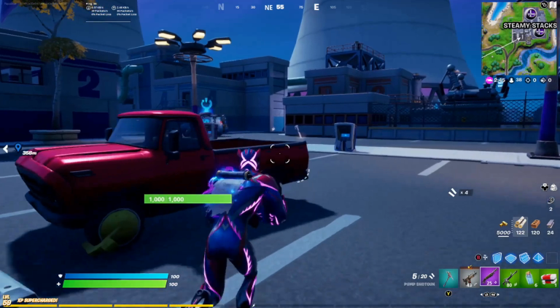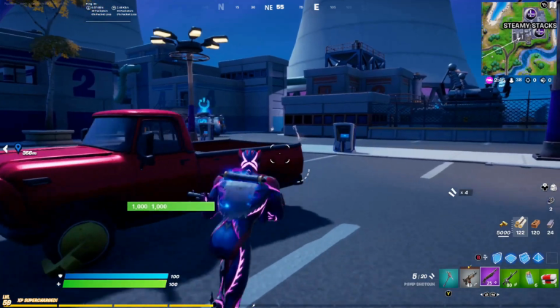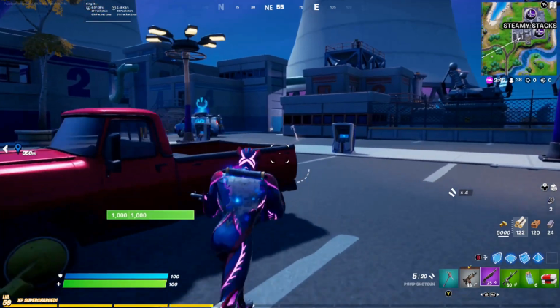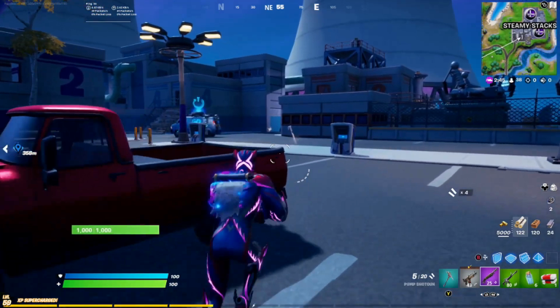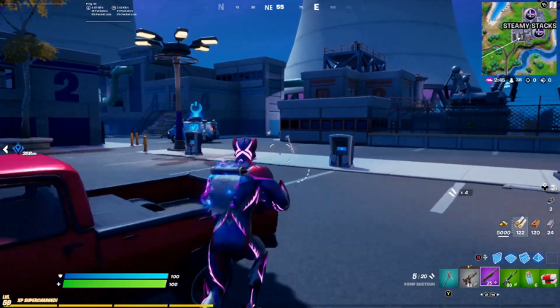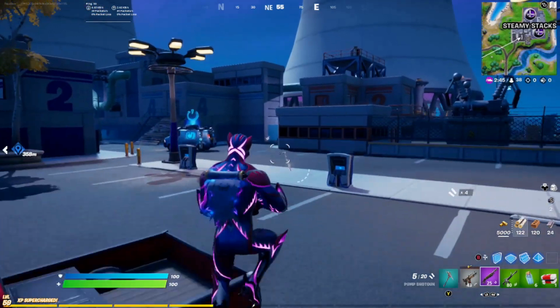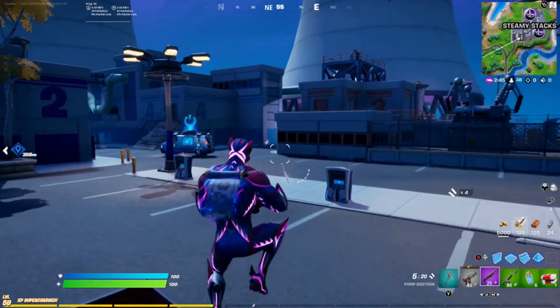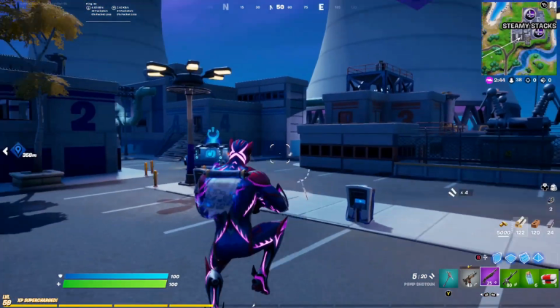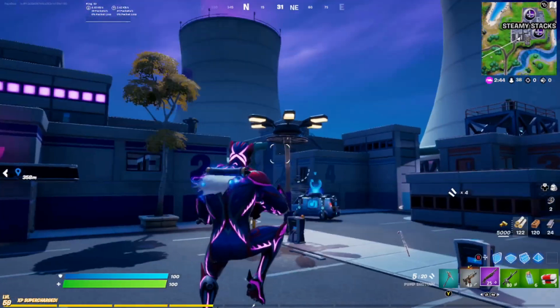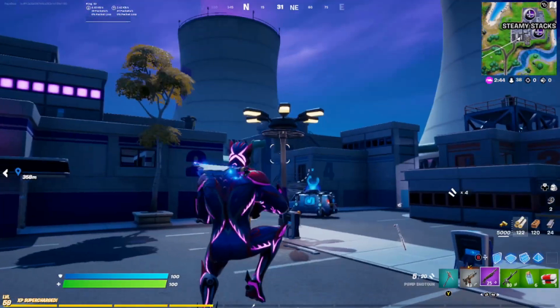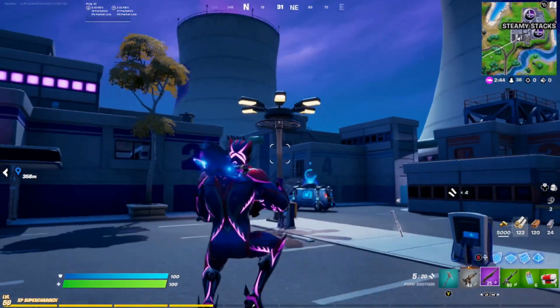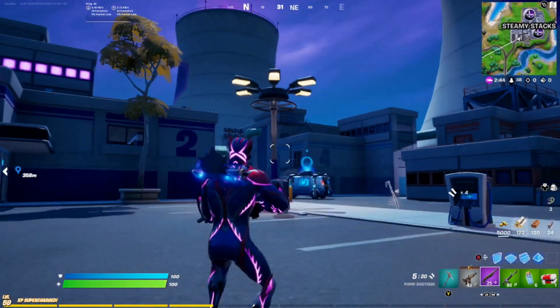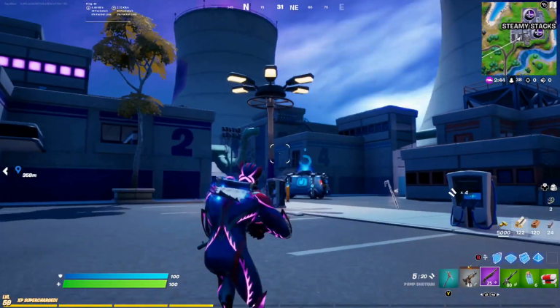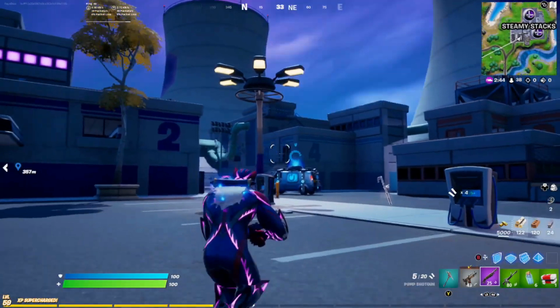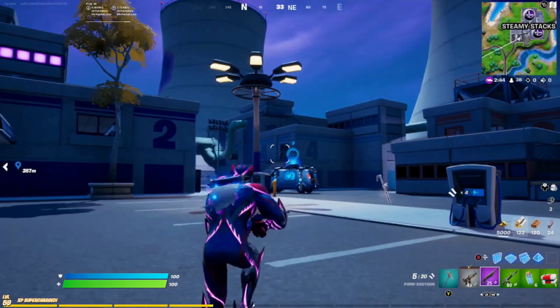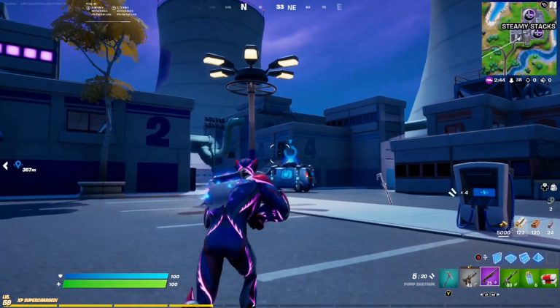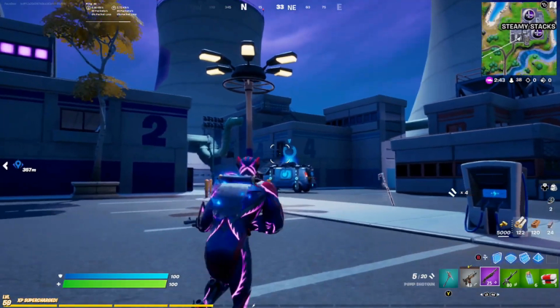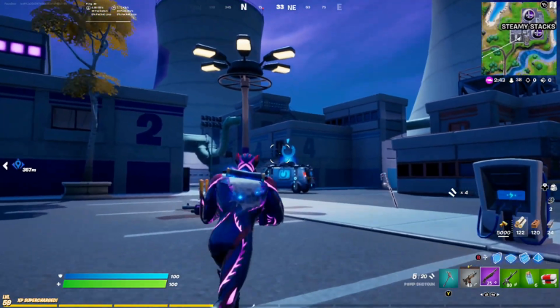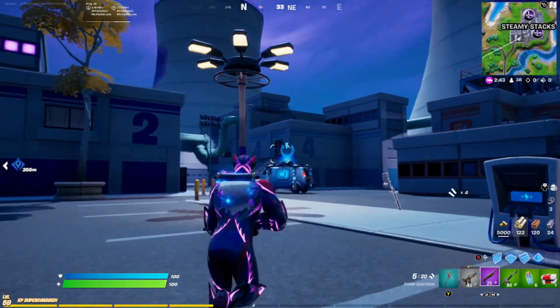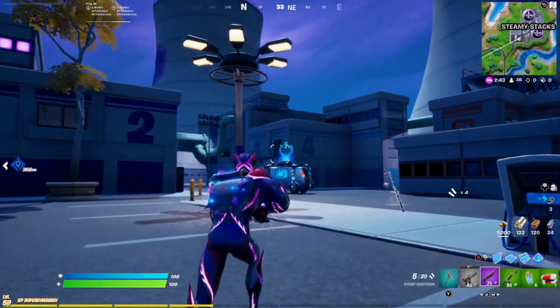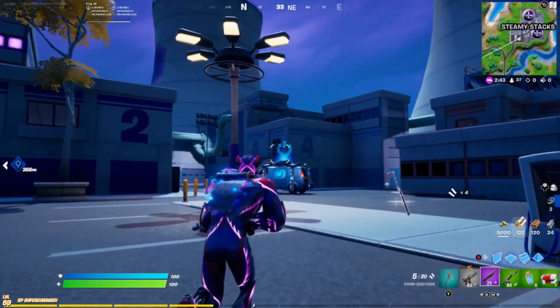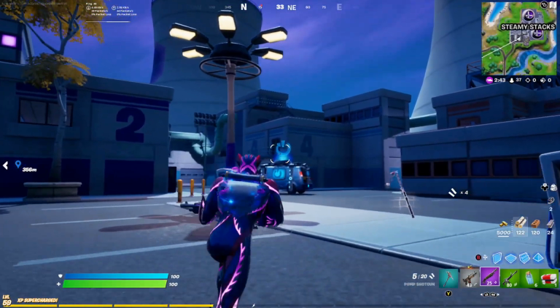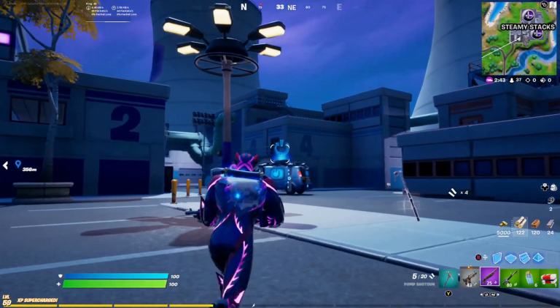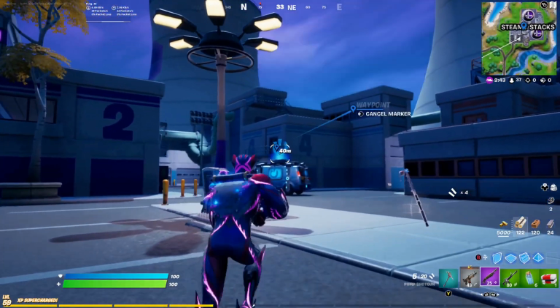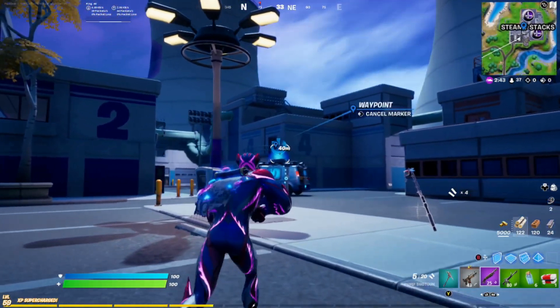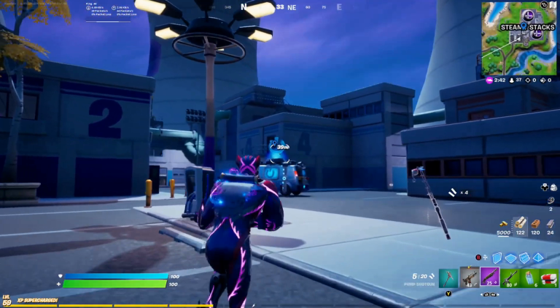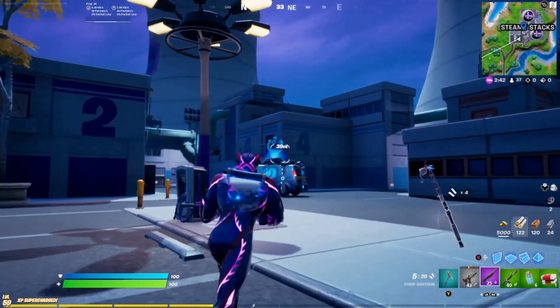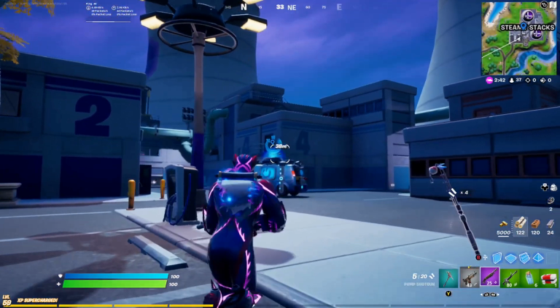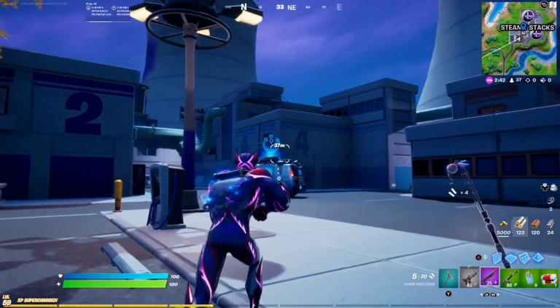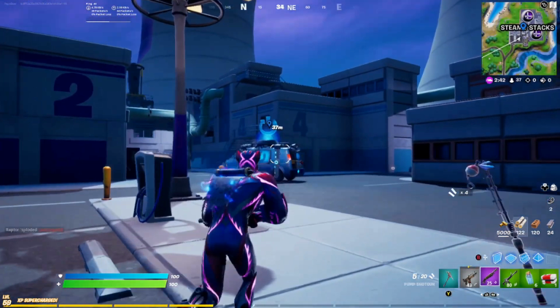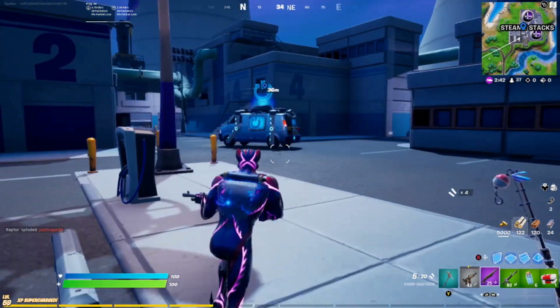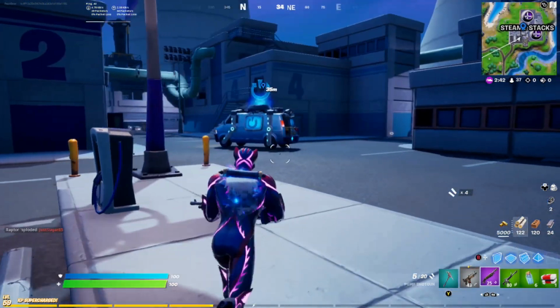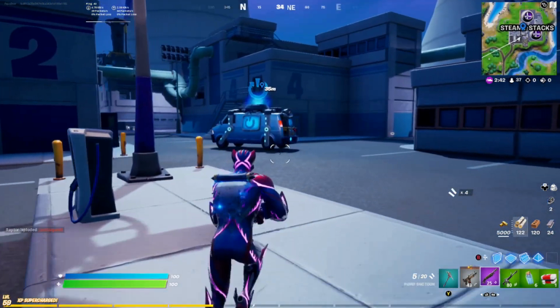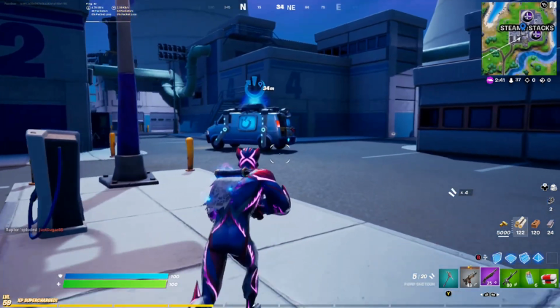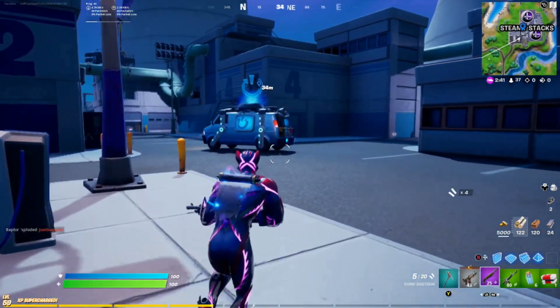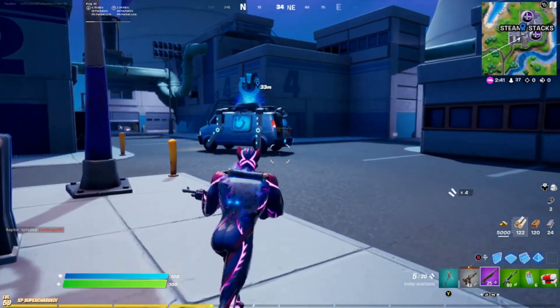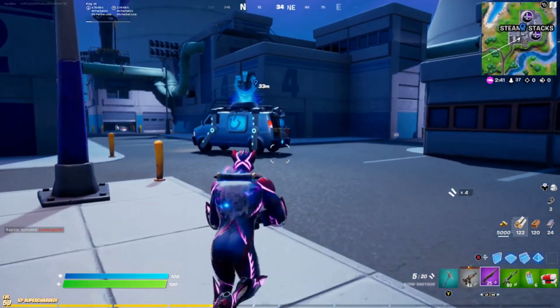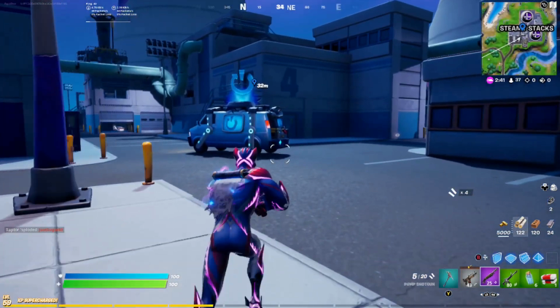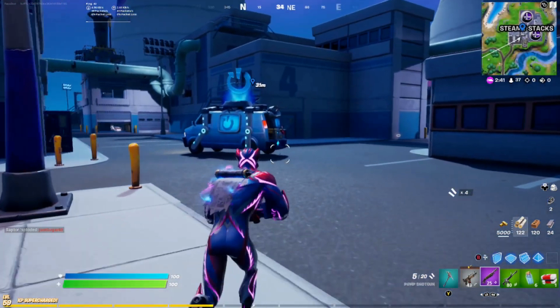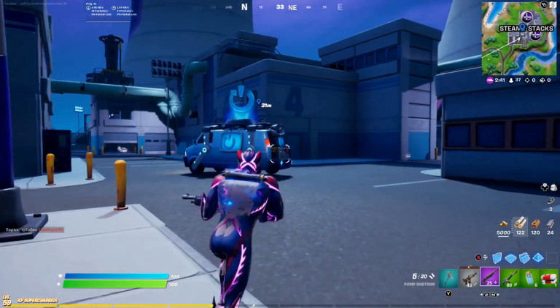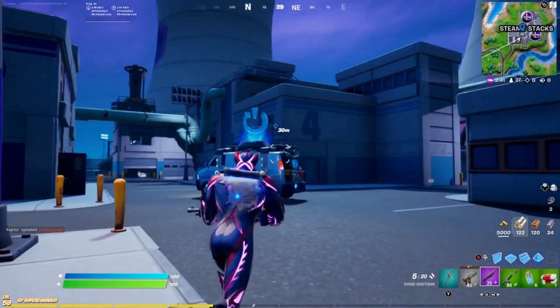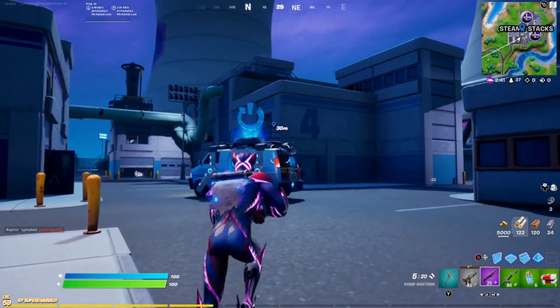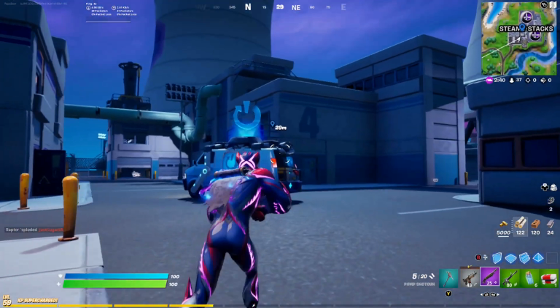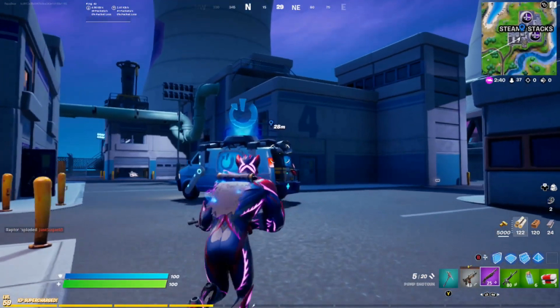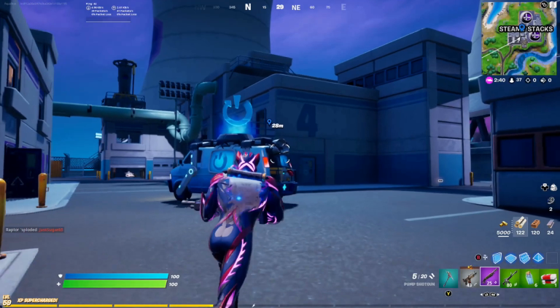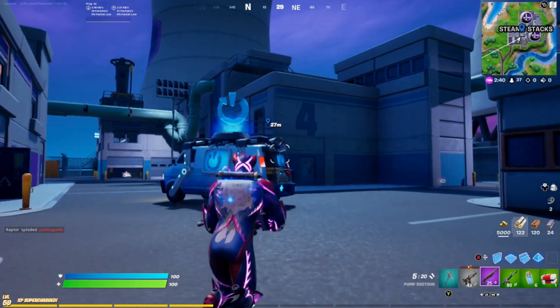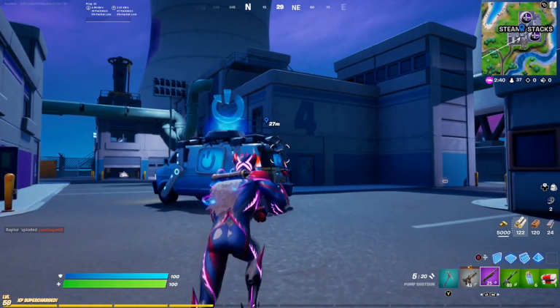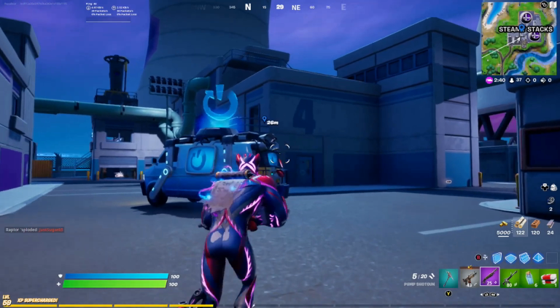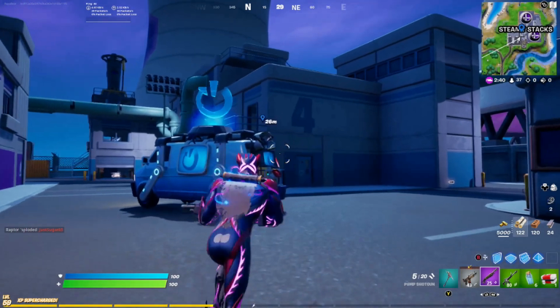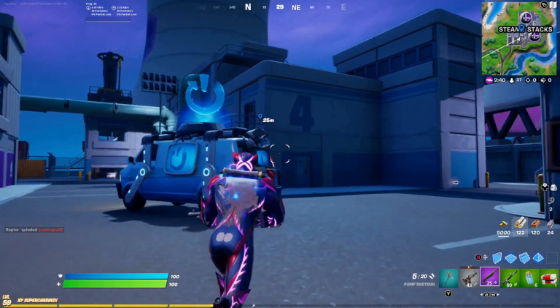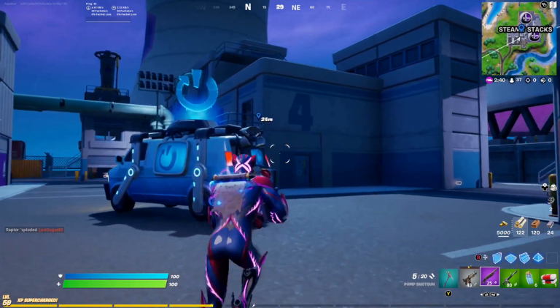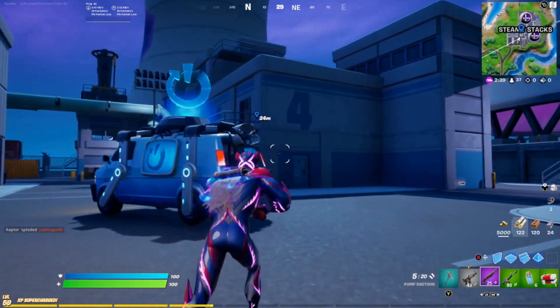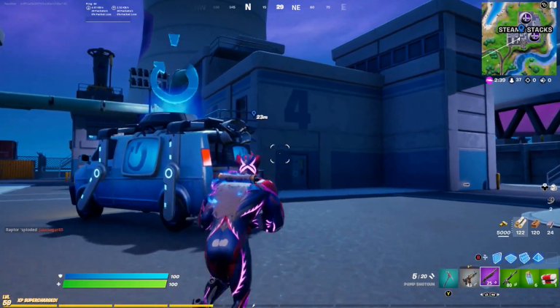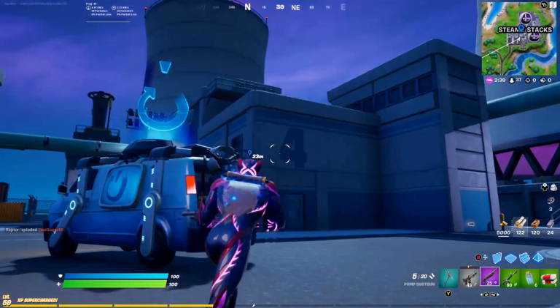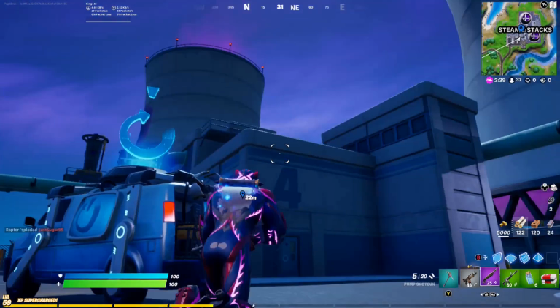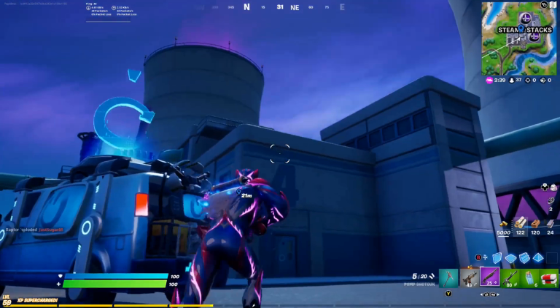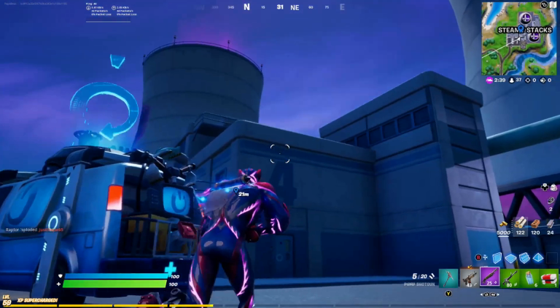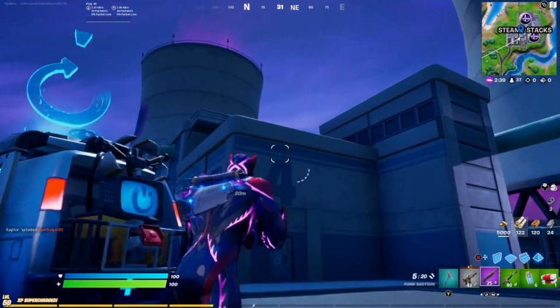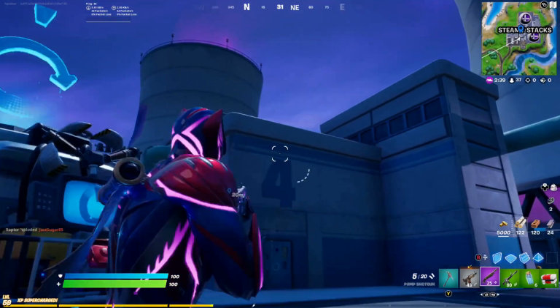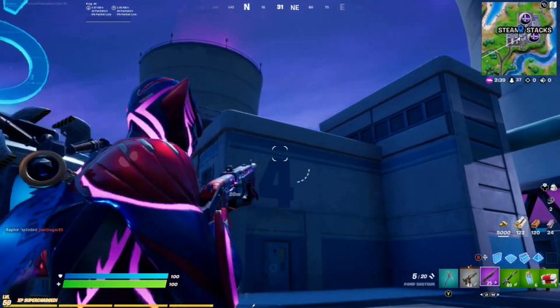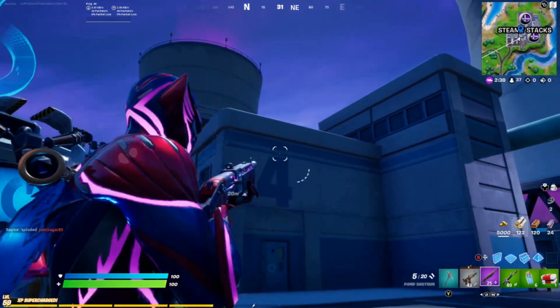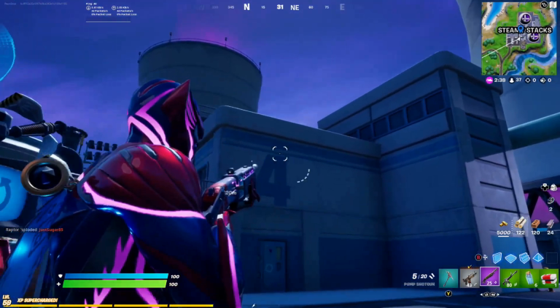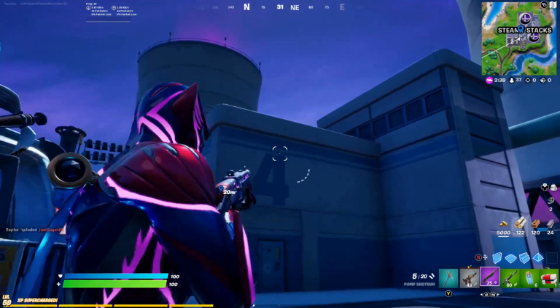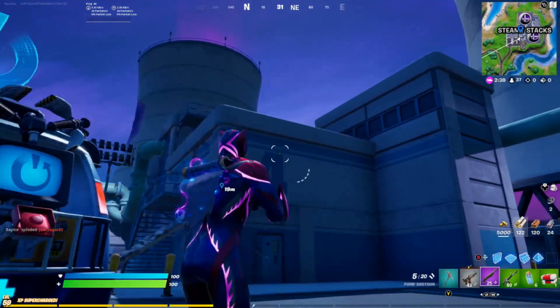Once you're in Steamy, head into building number four and break the floor below. There you will find your third bunker chest.